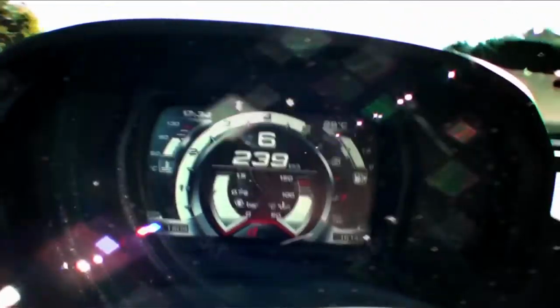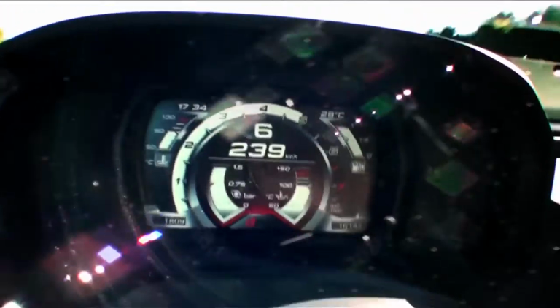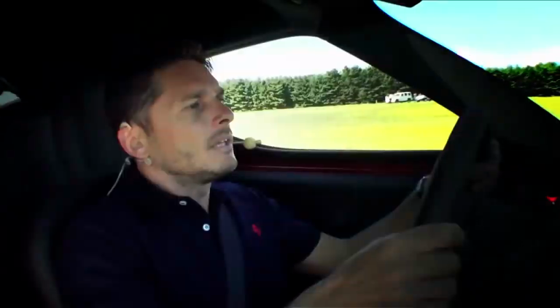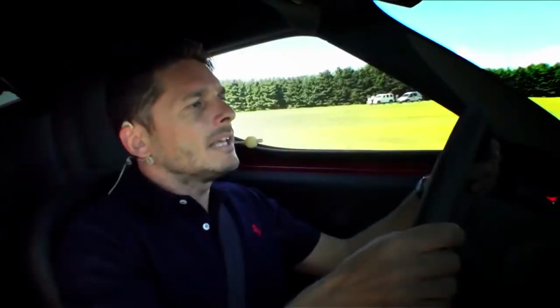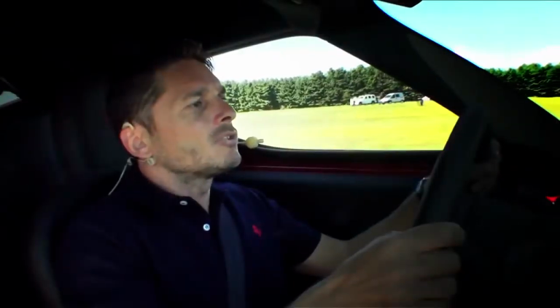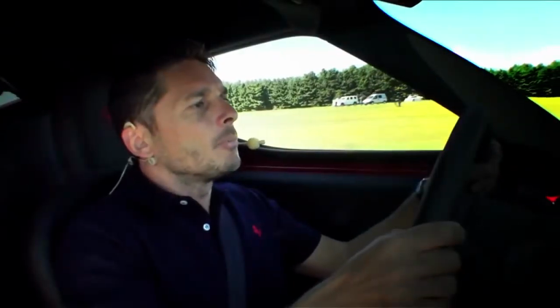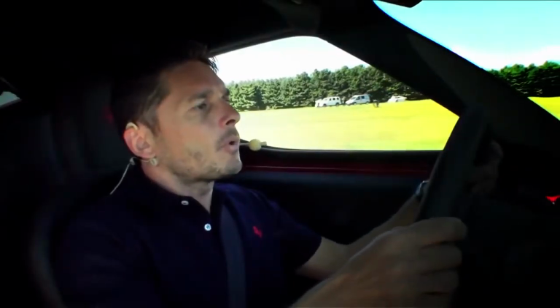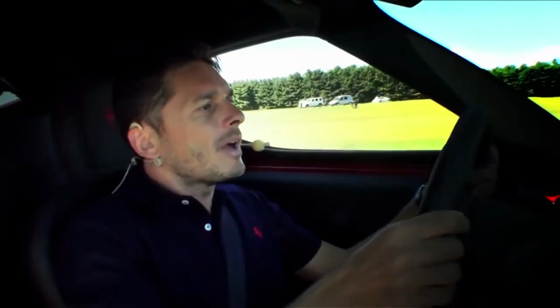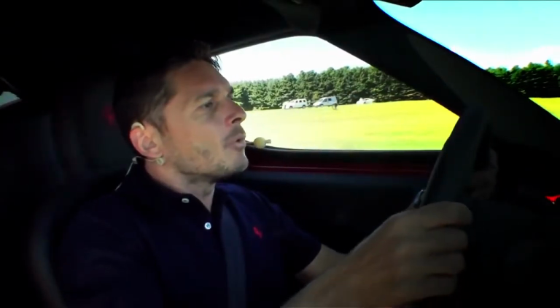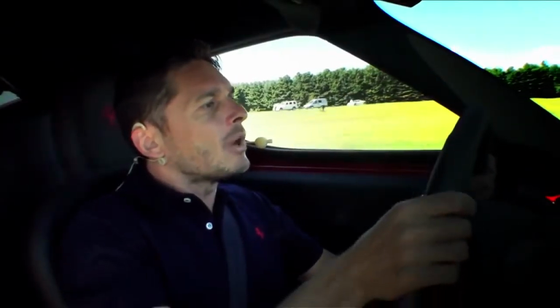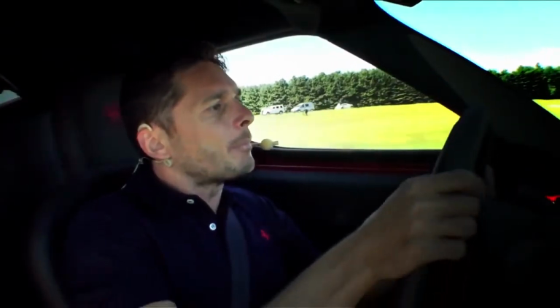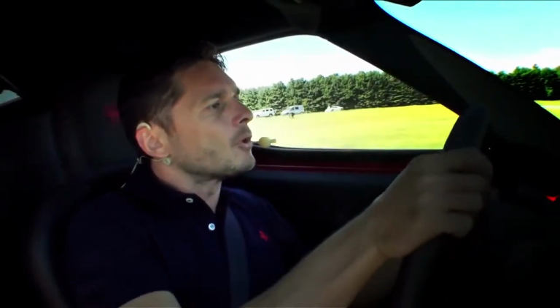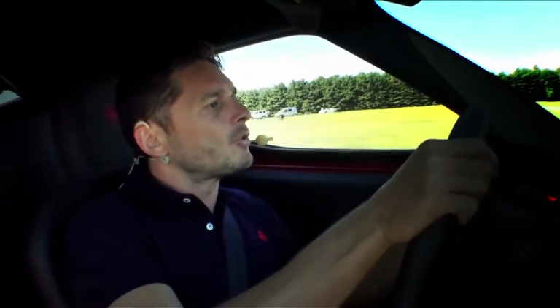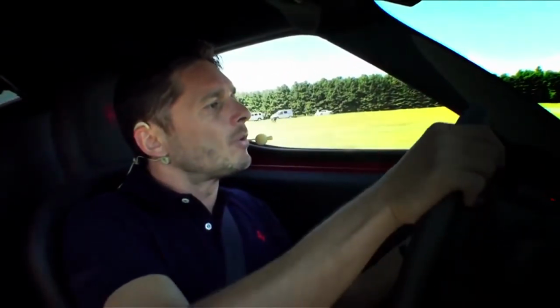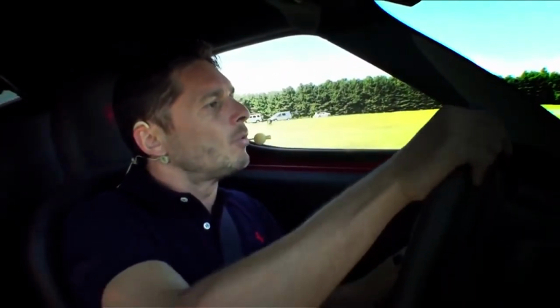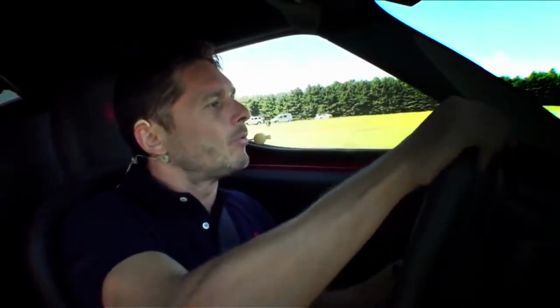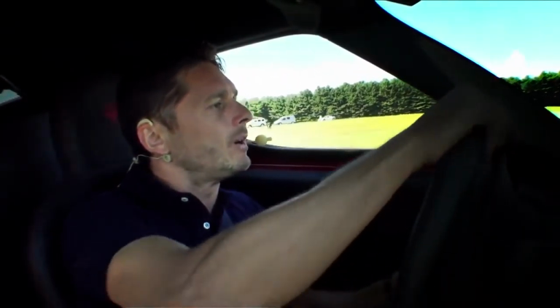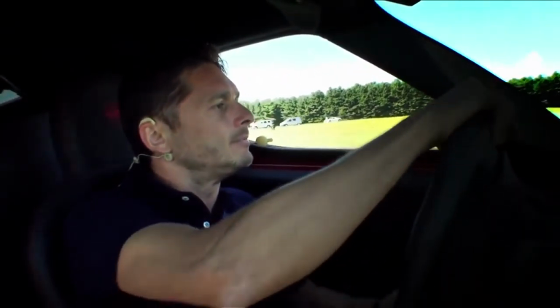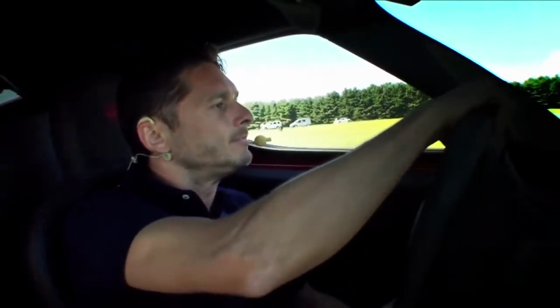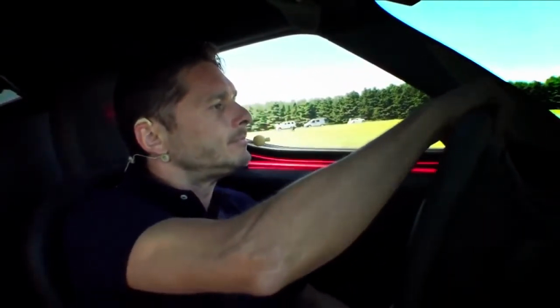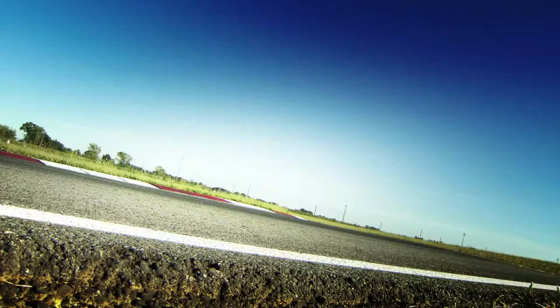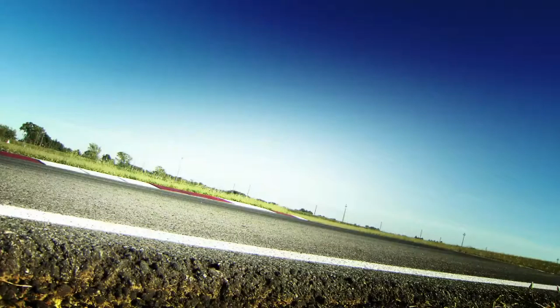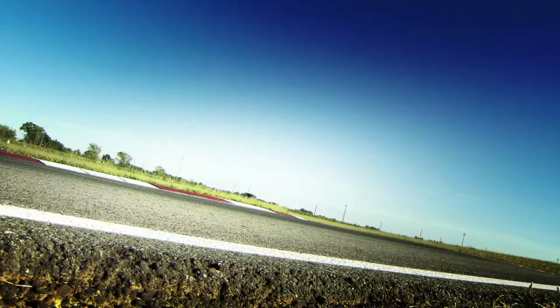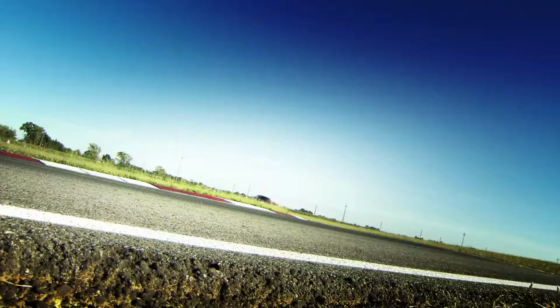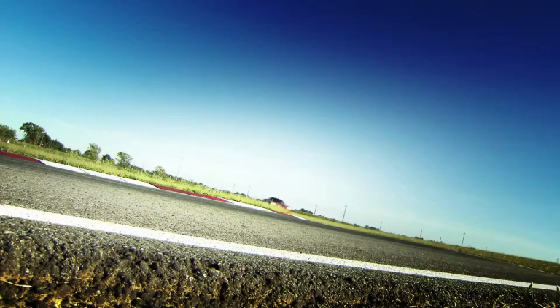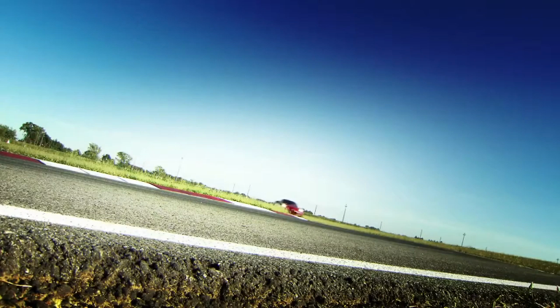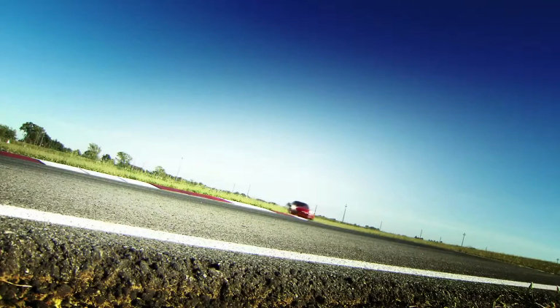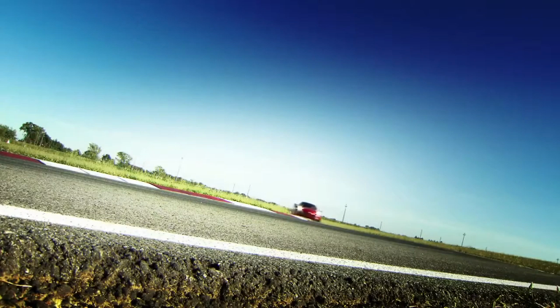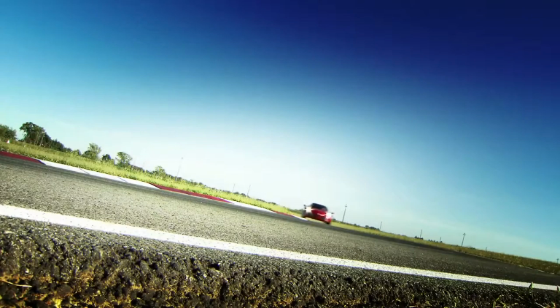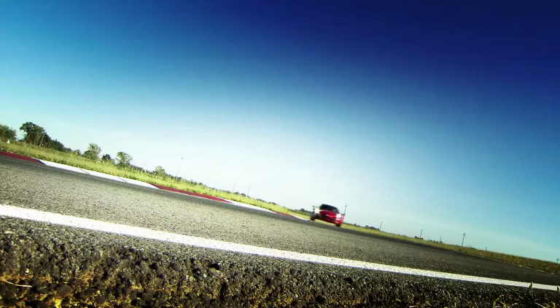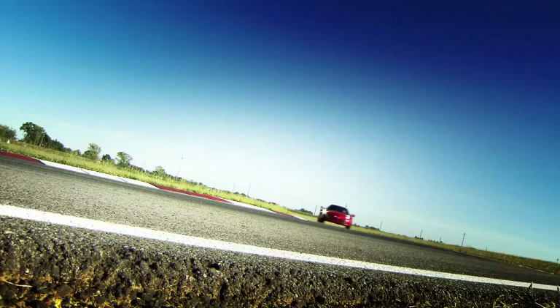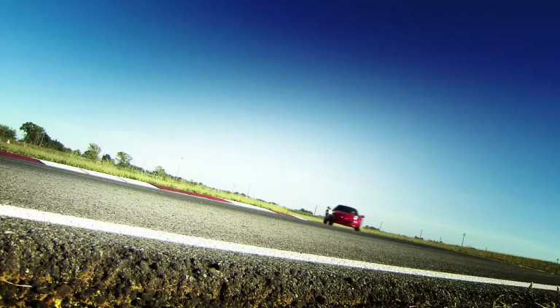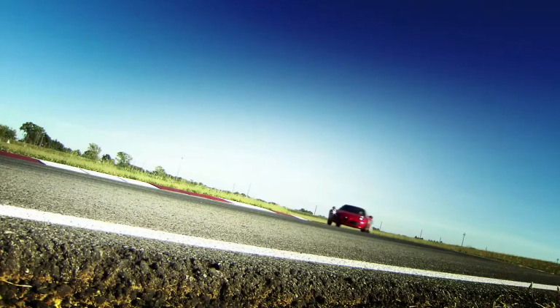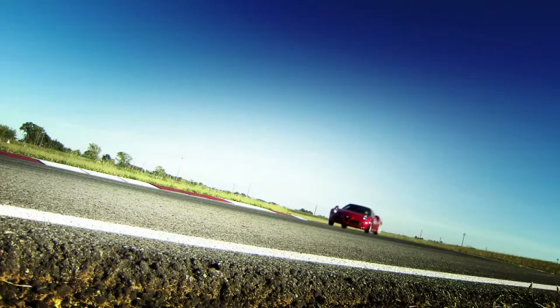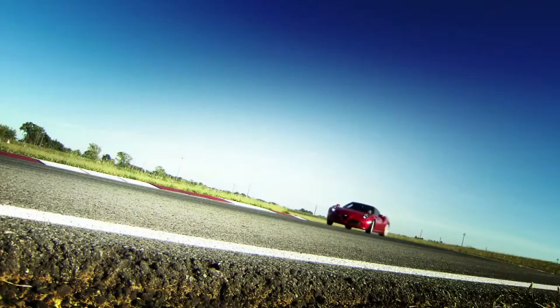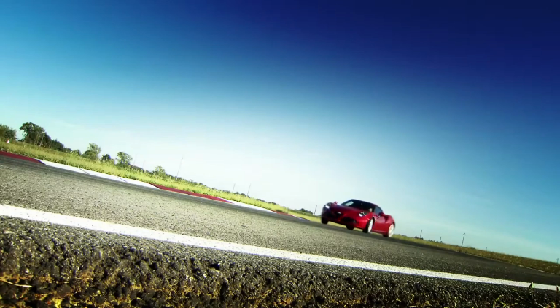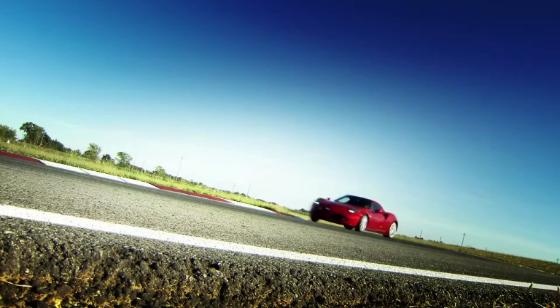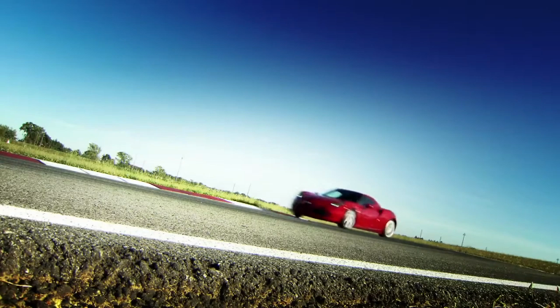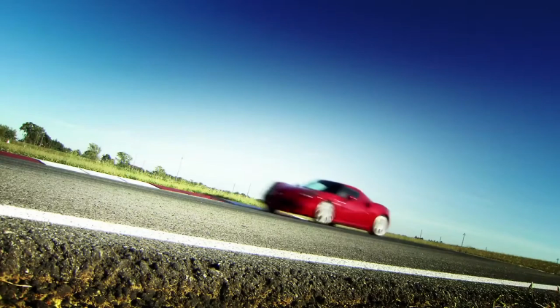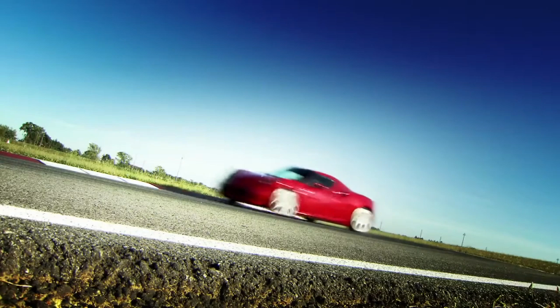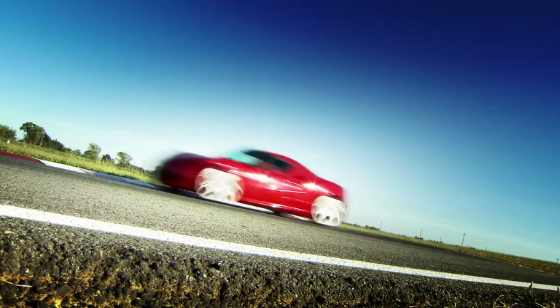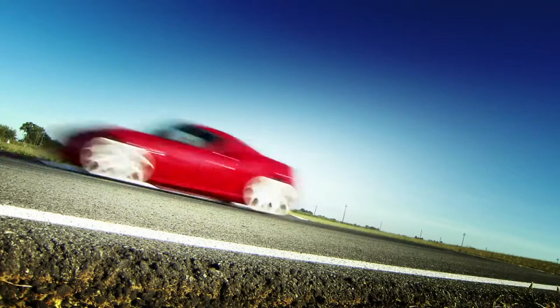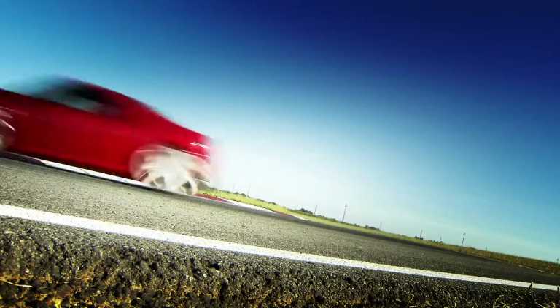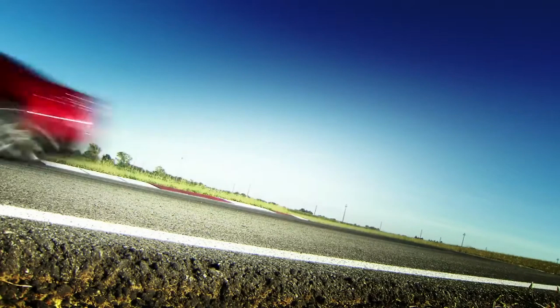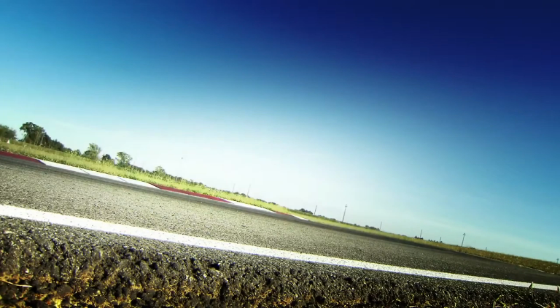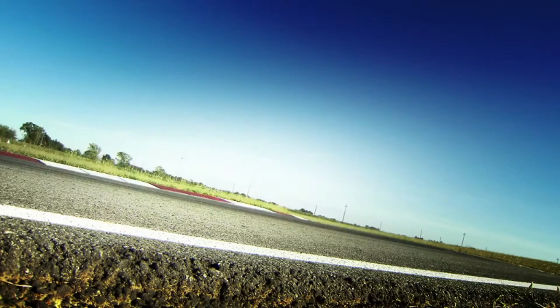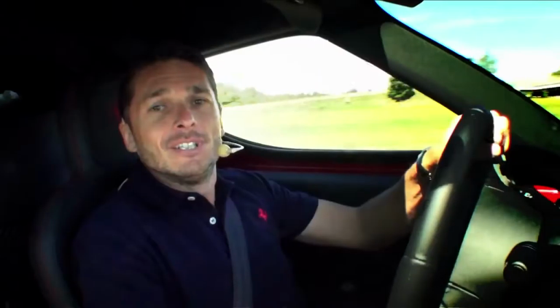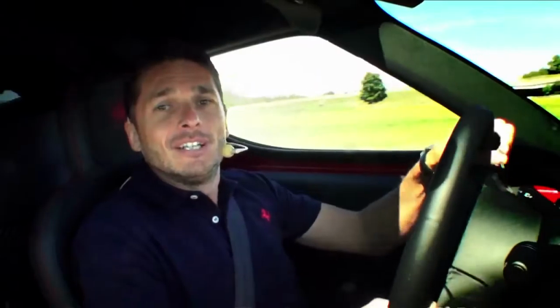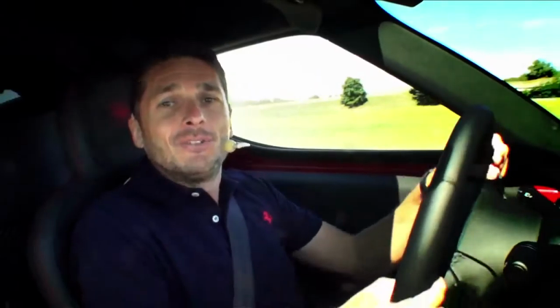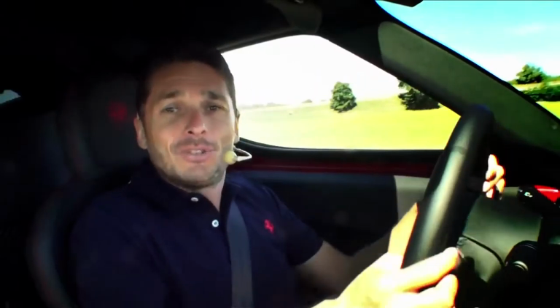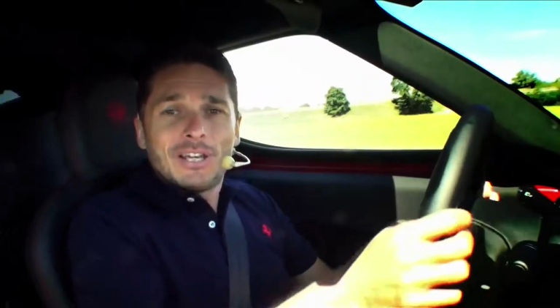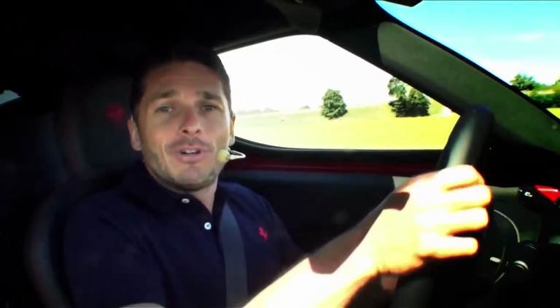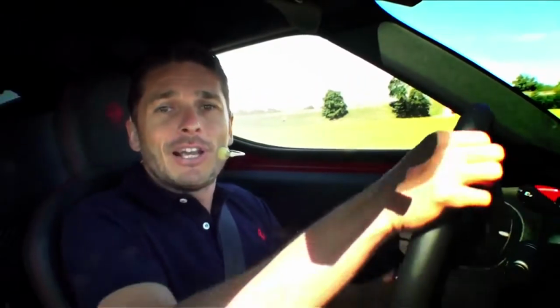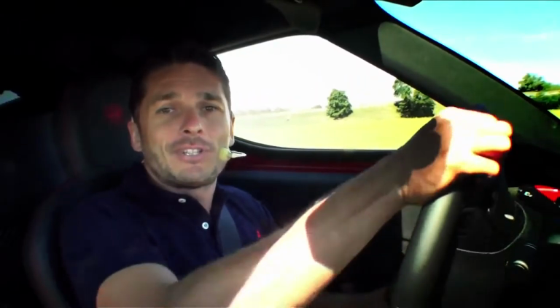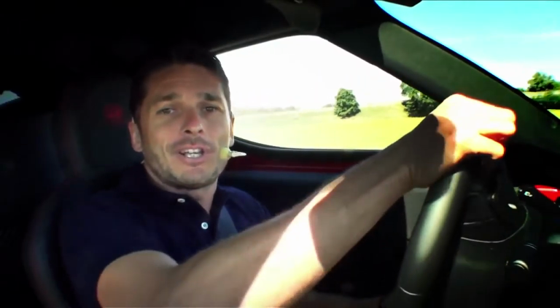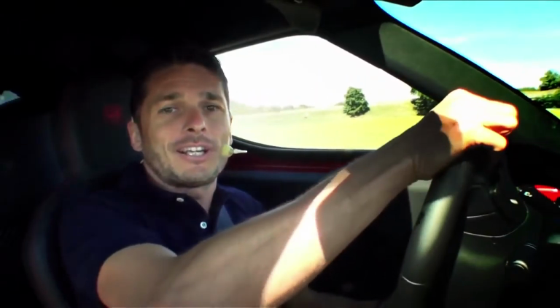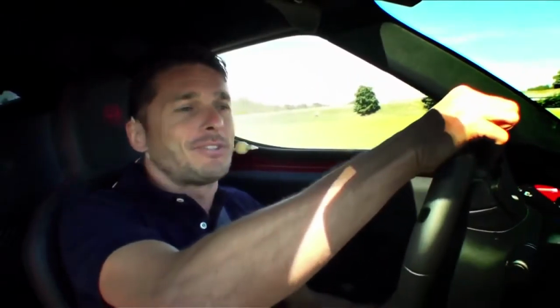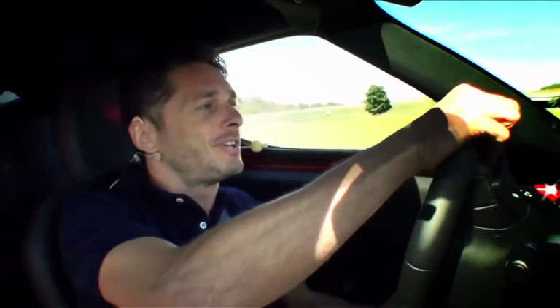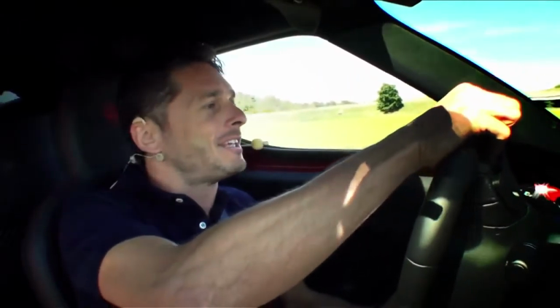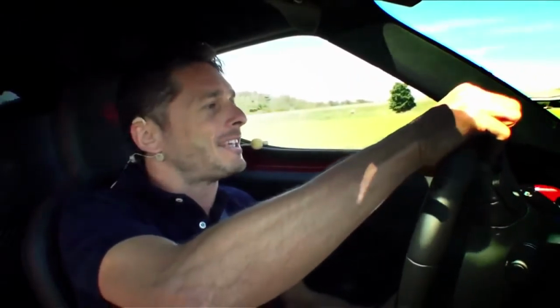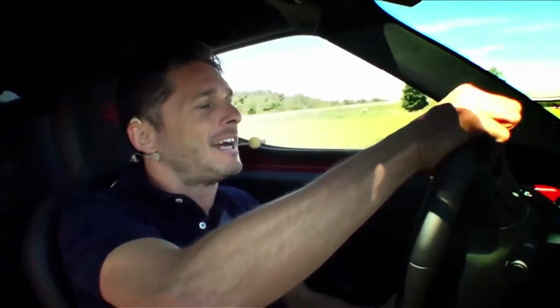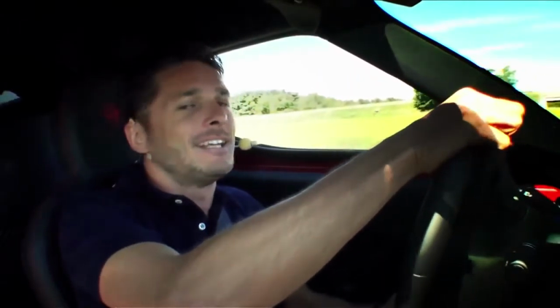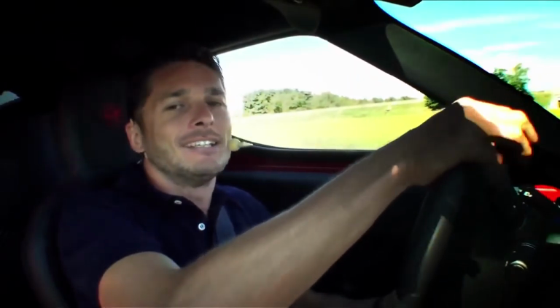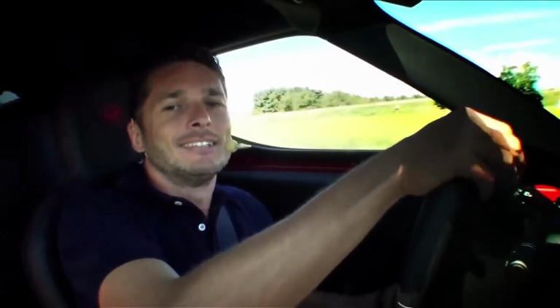Let's try the car's attitude in the curves. Wow! Notable lateral acceleration.